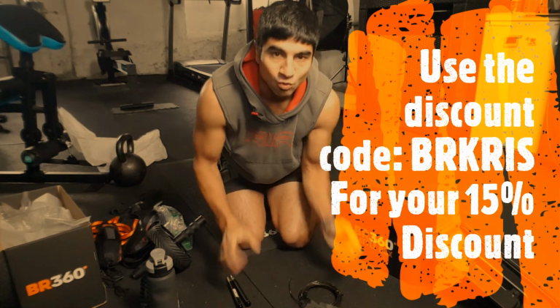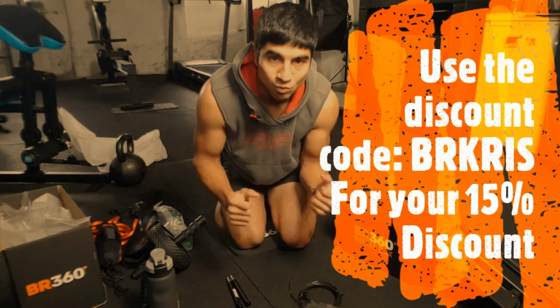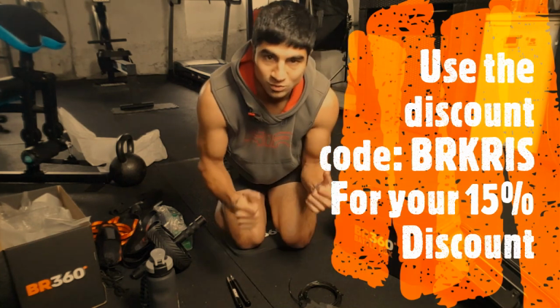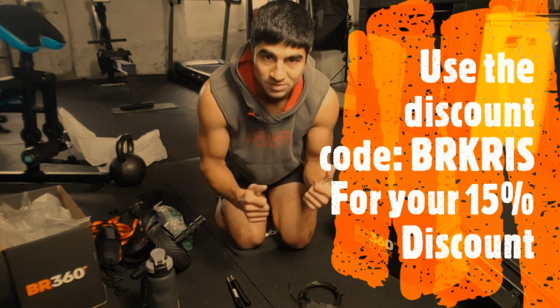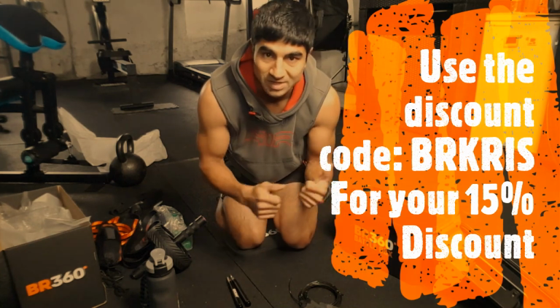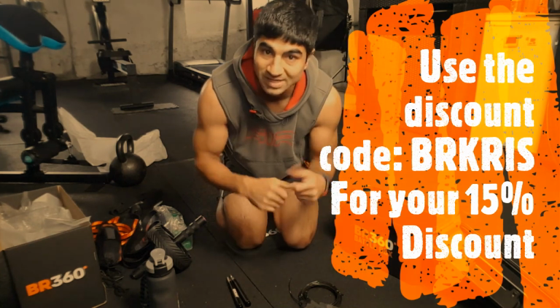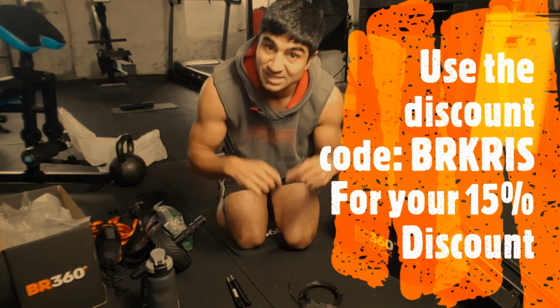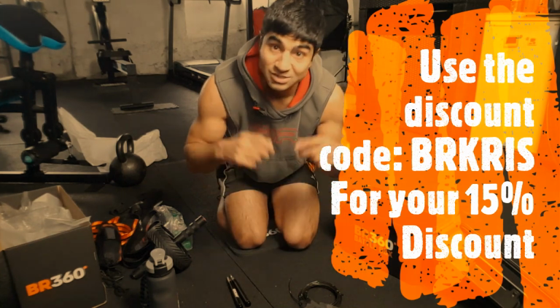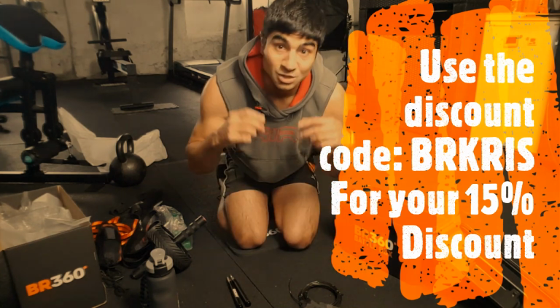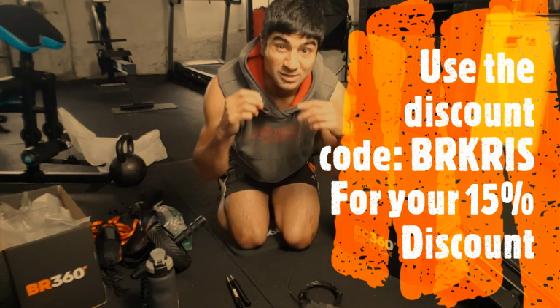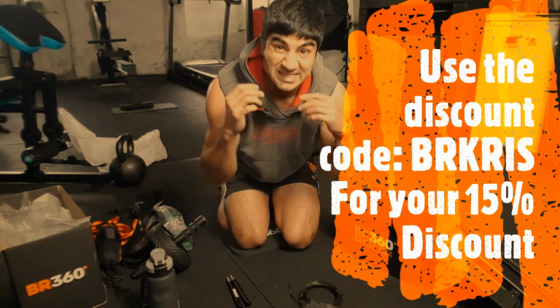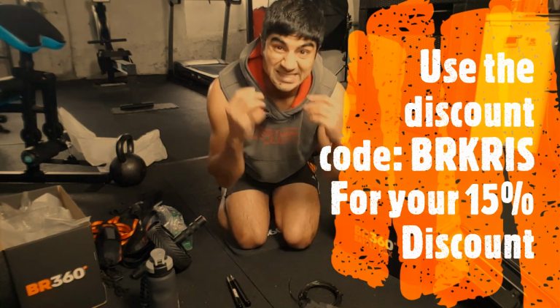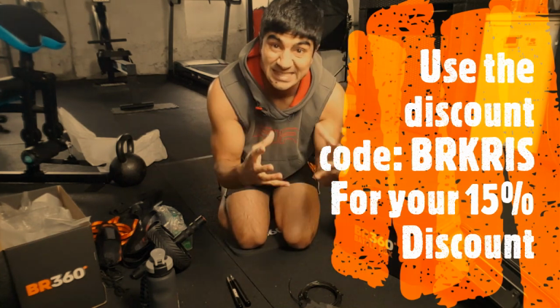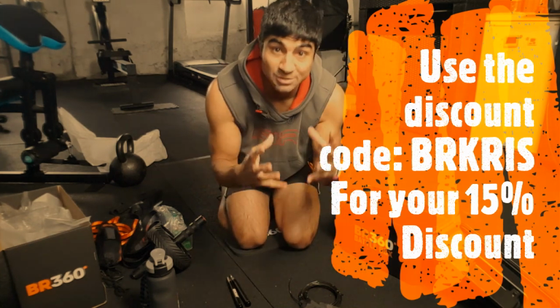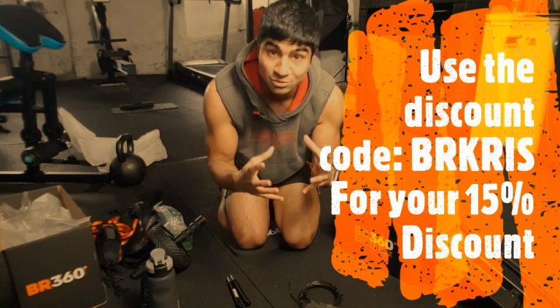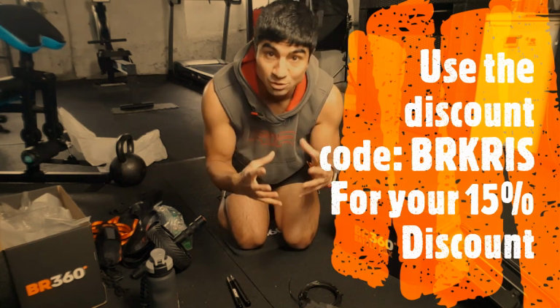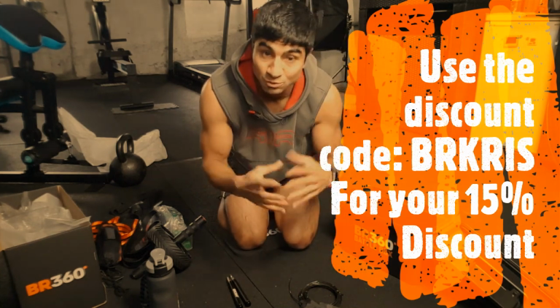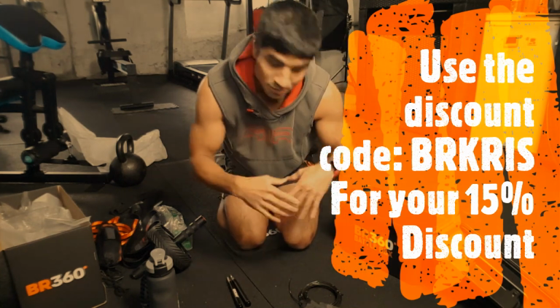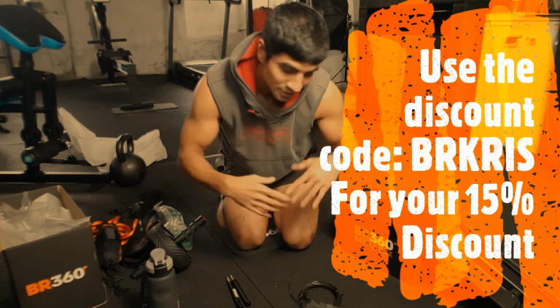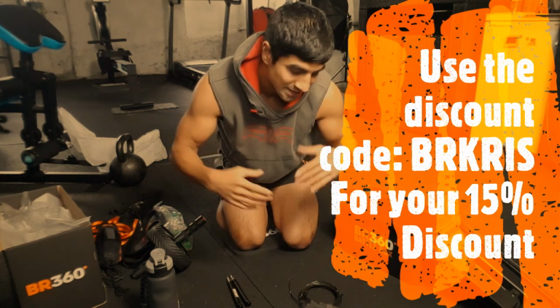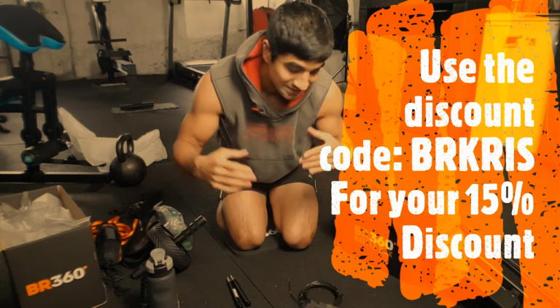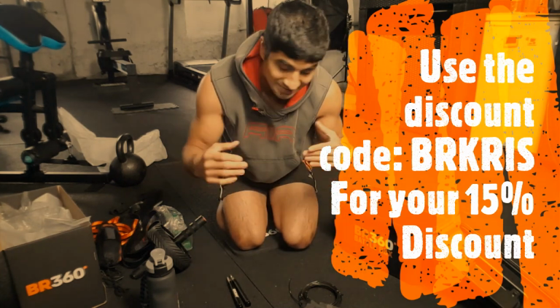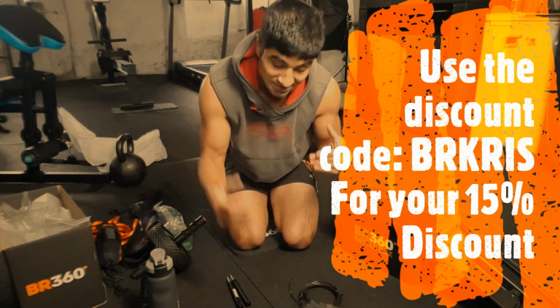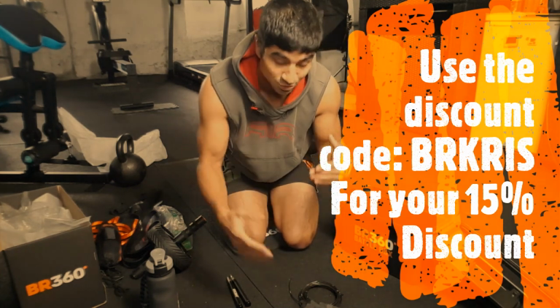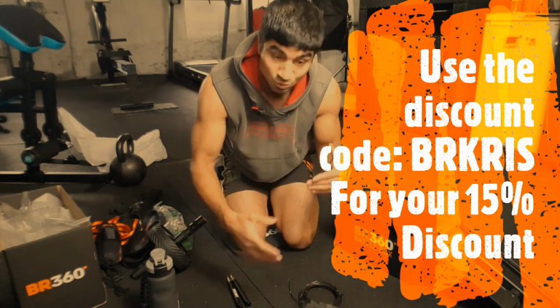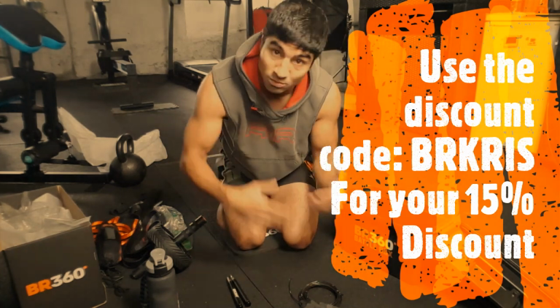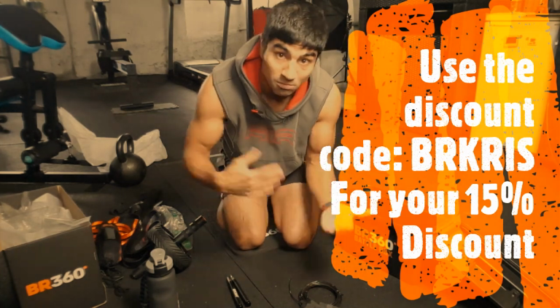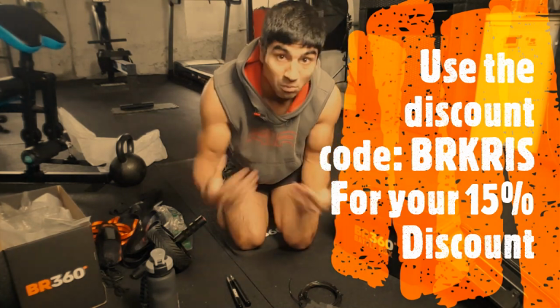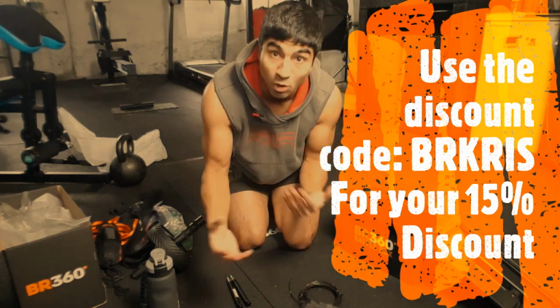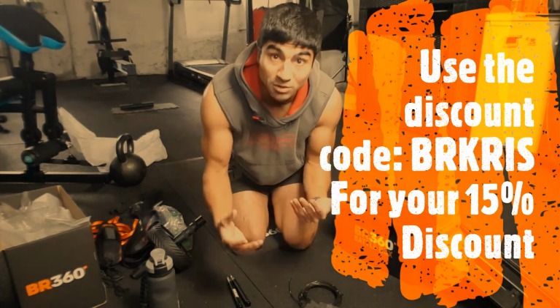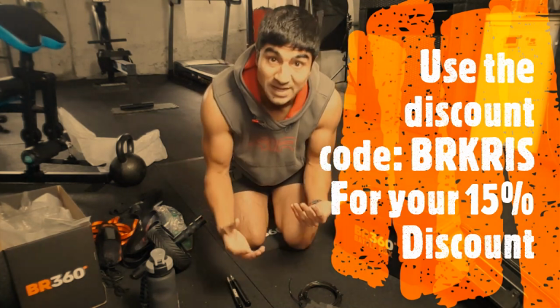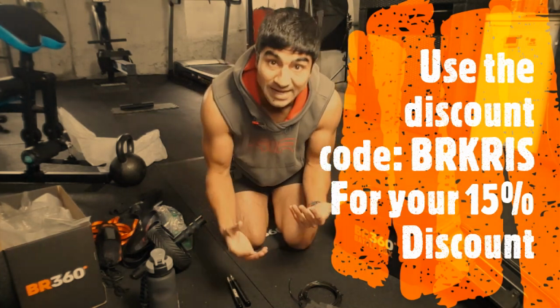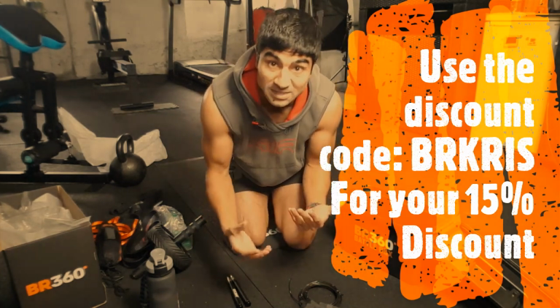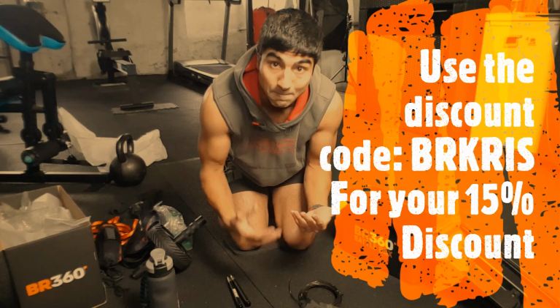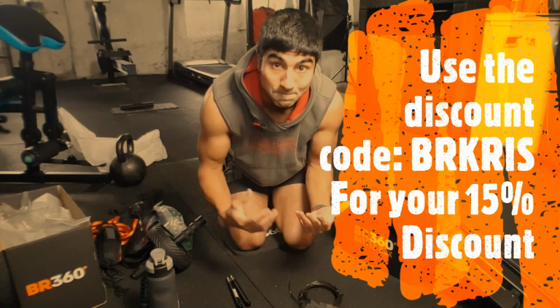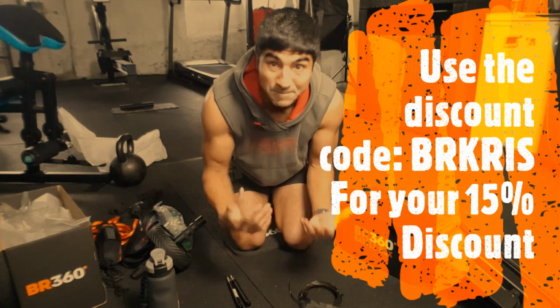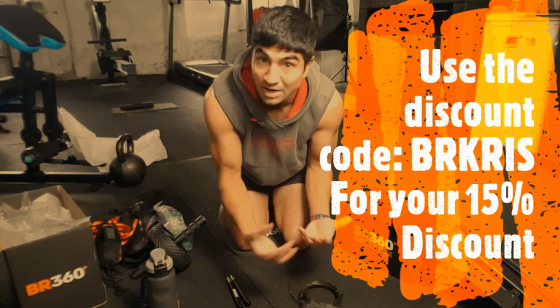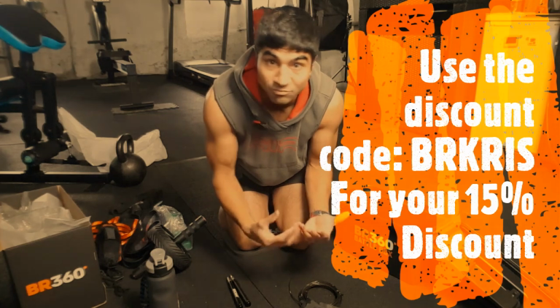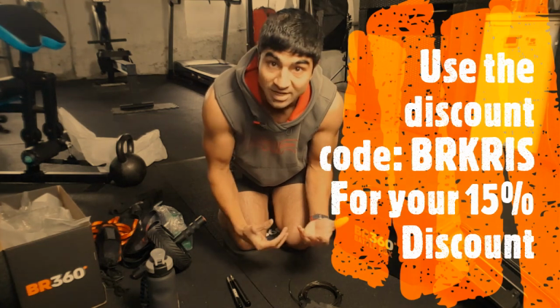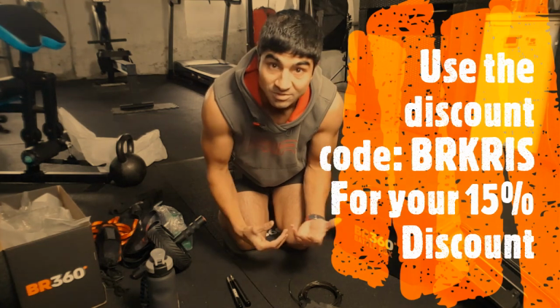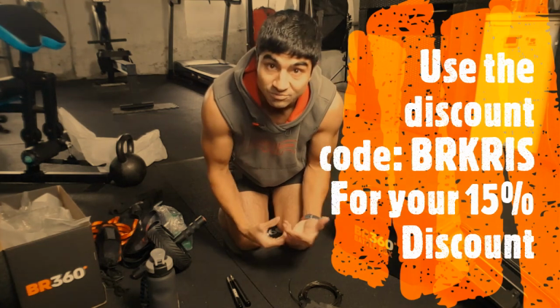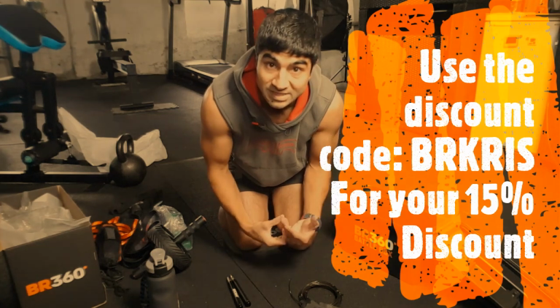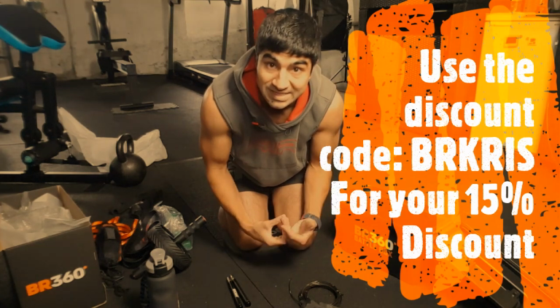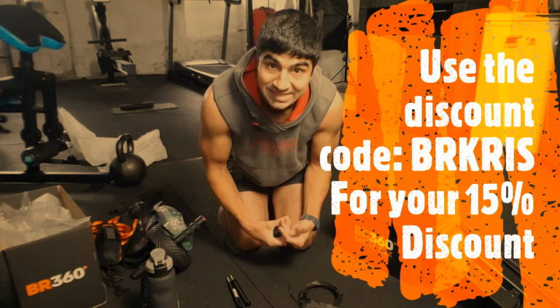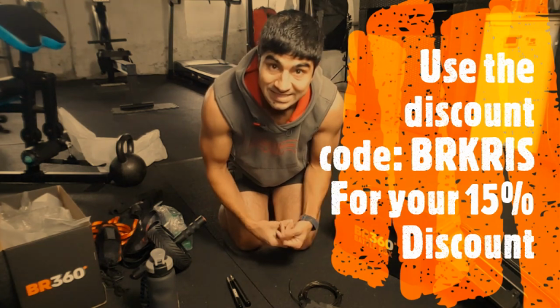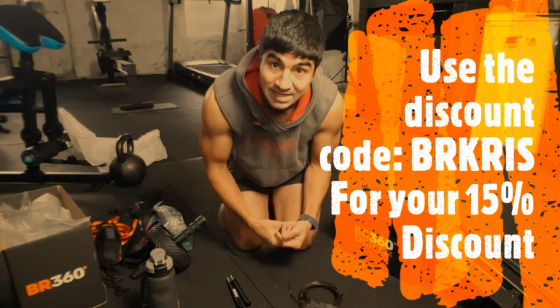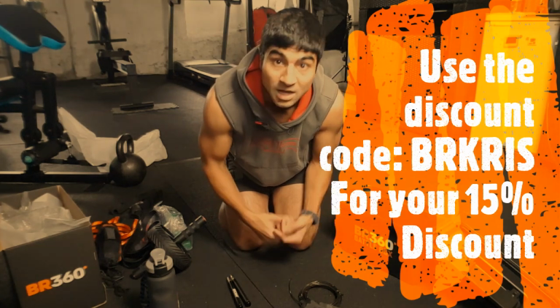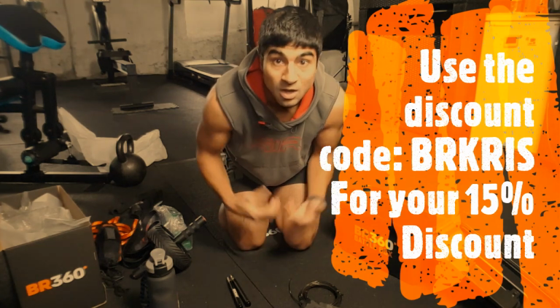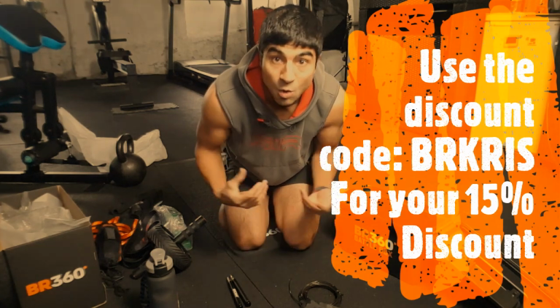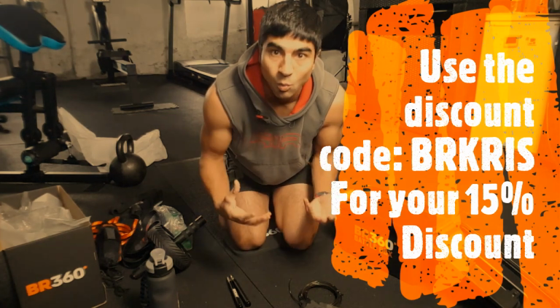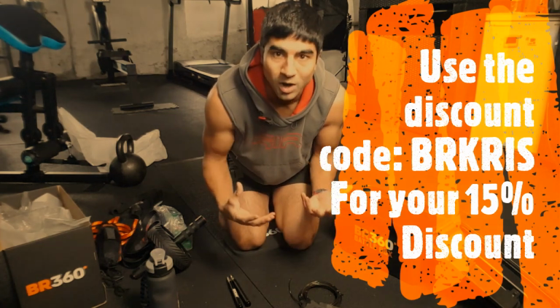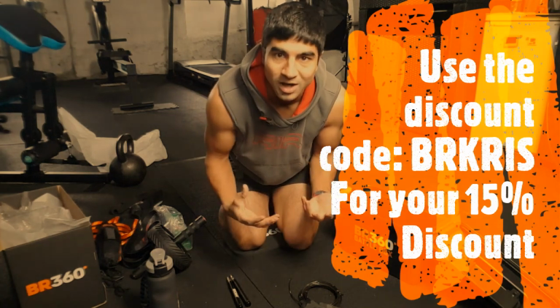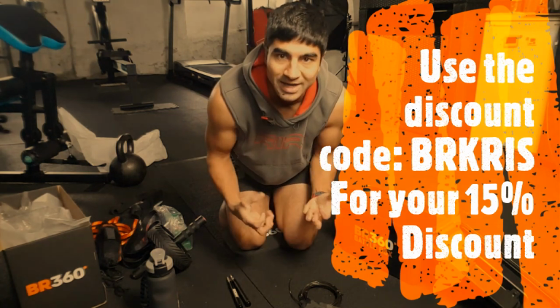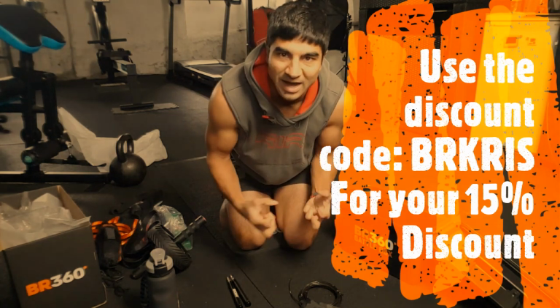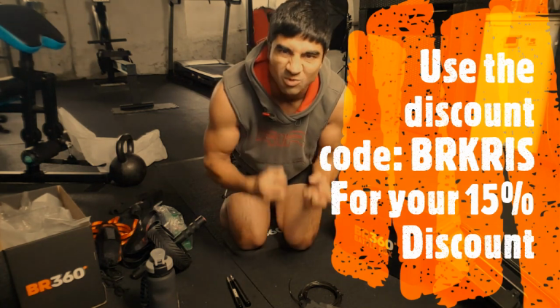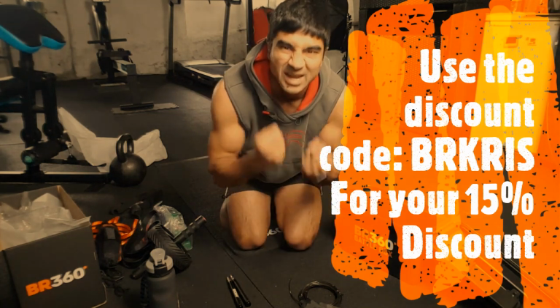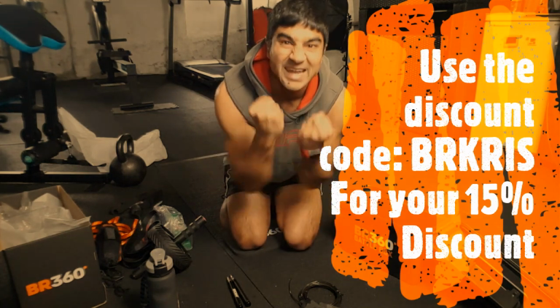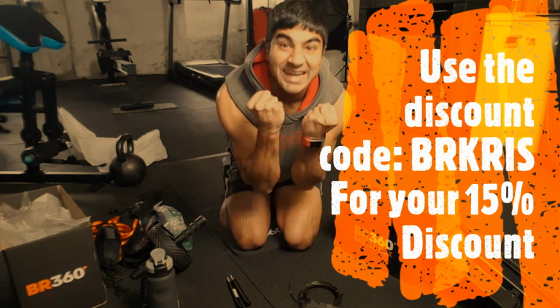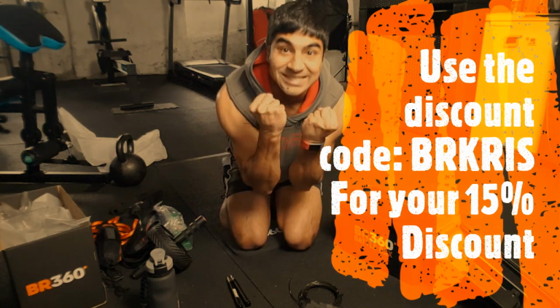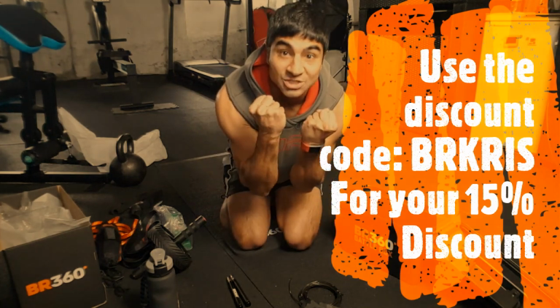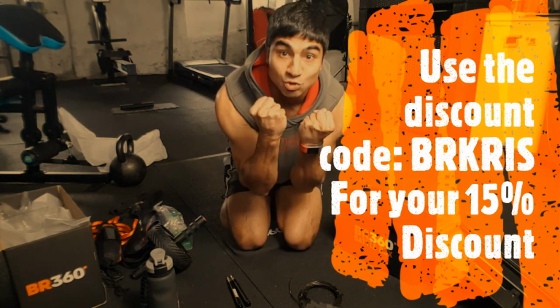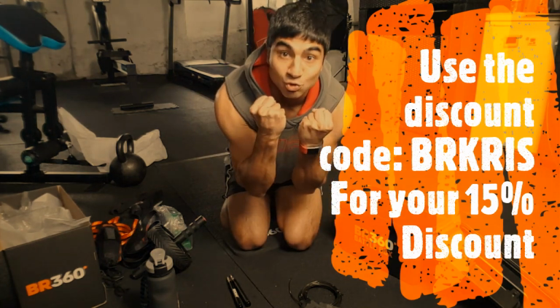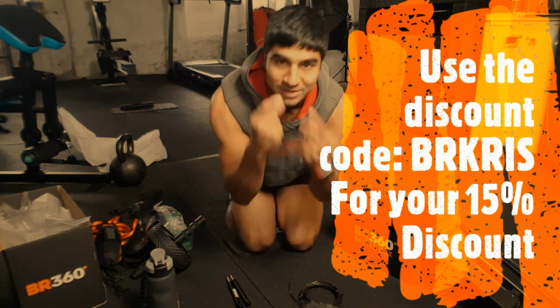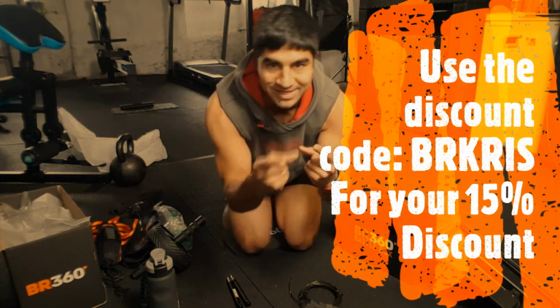Awesome guys — see you soon! See you on the next Battle Ready 360 workout. Let's do this!